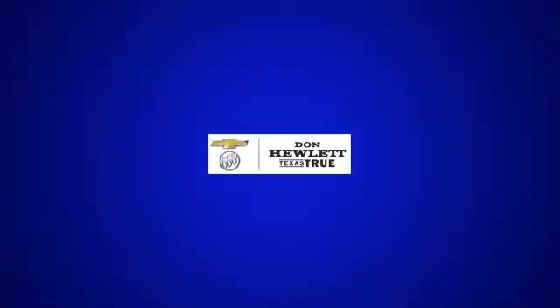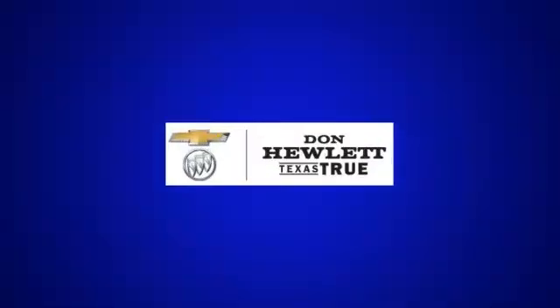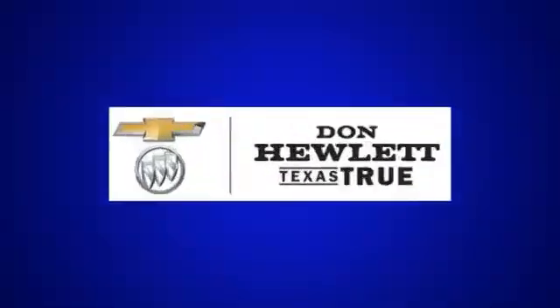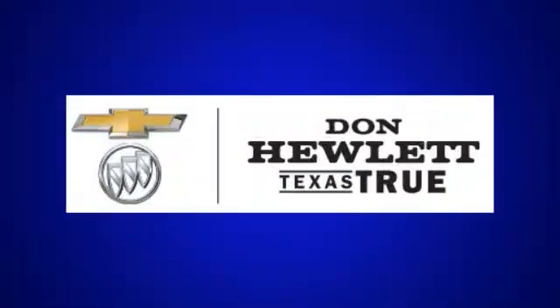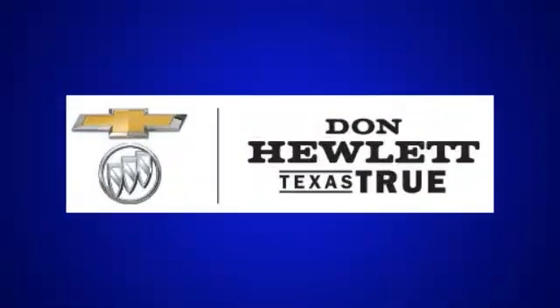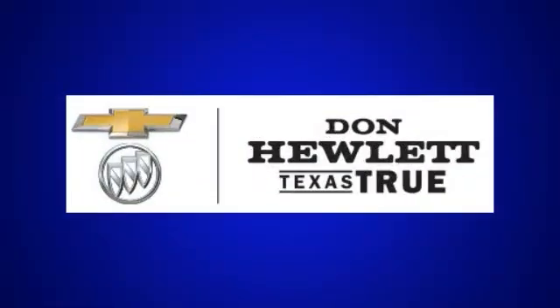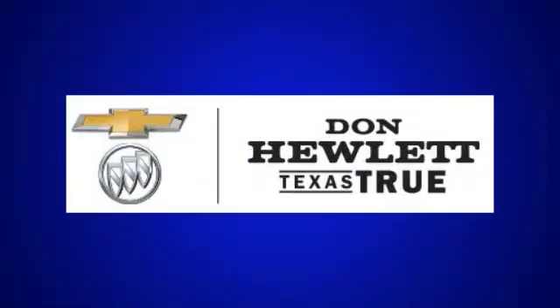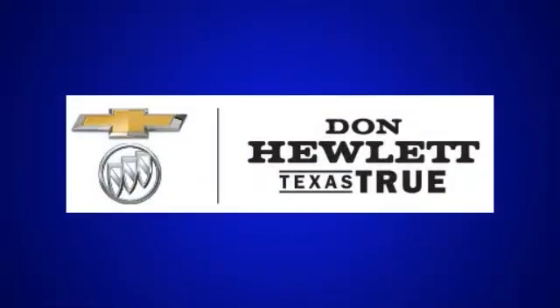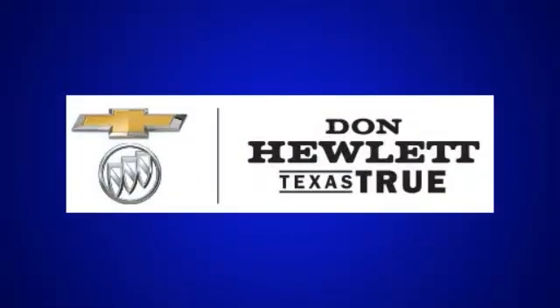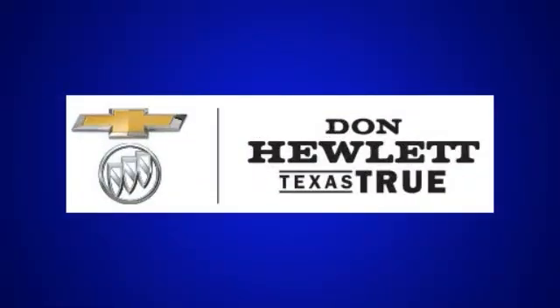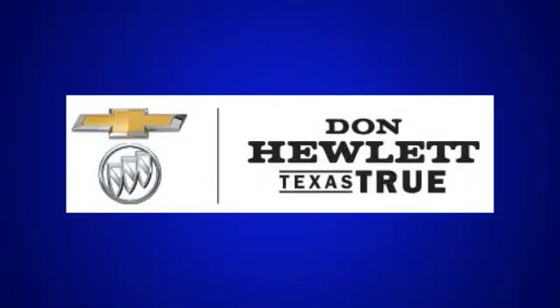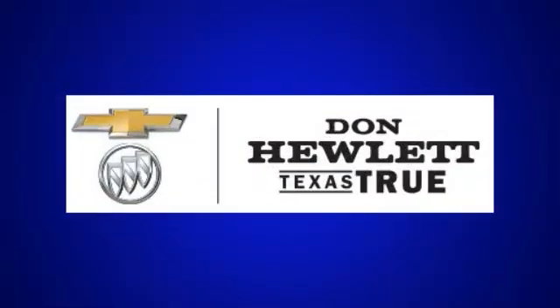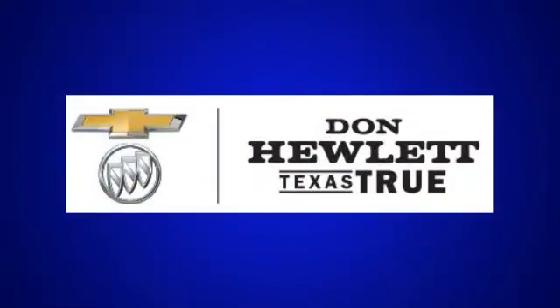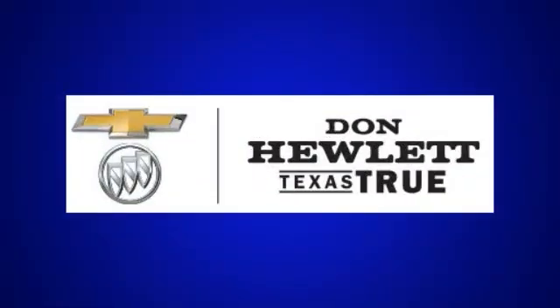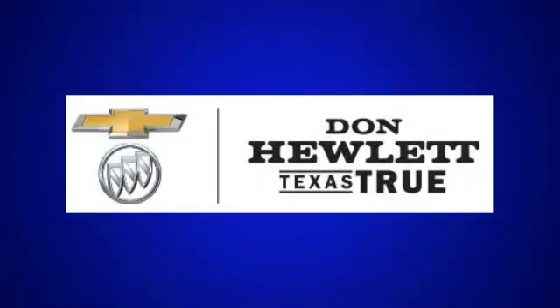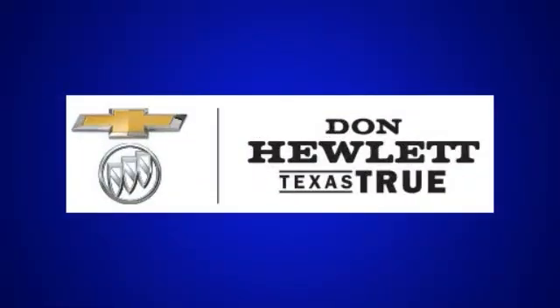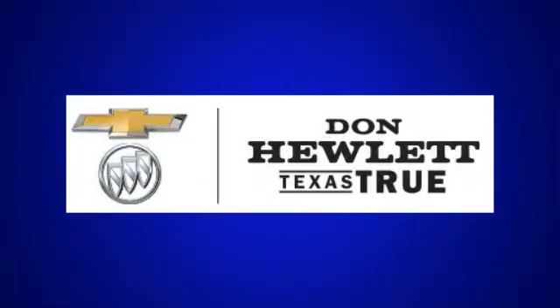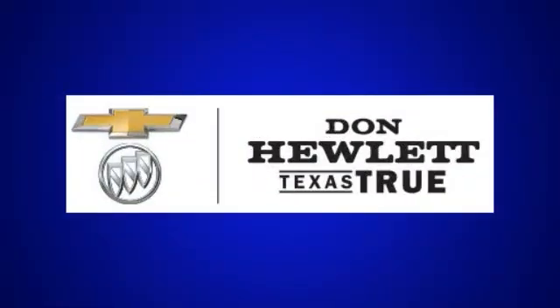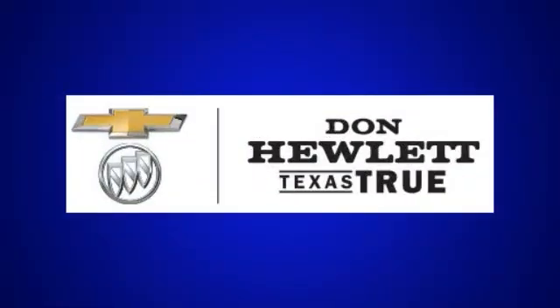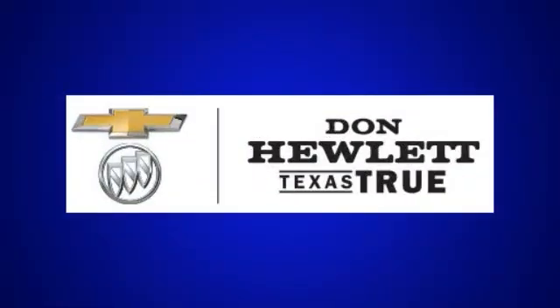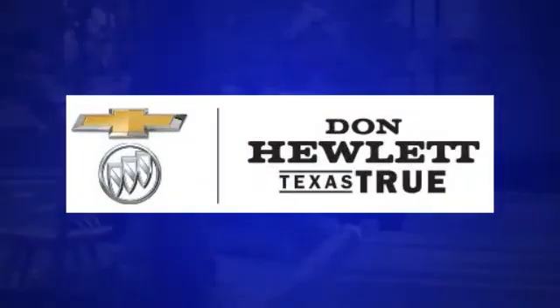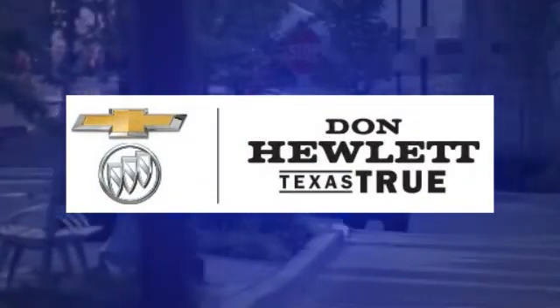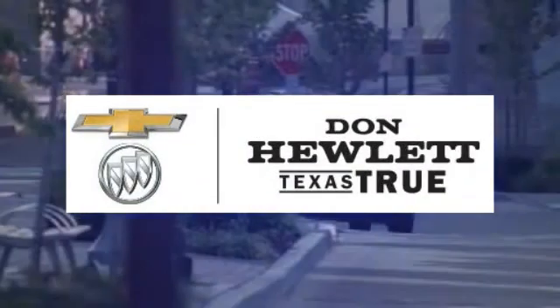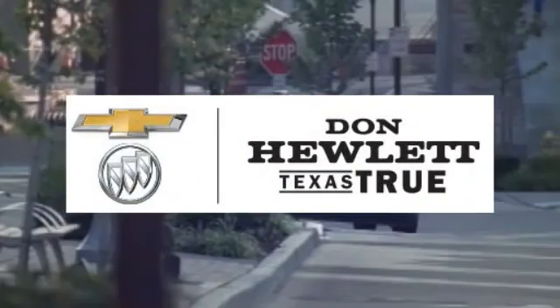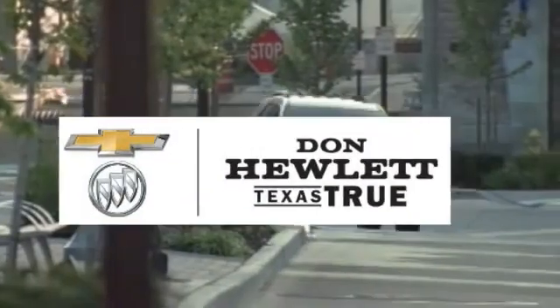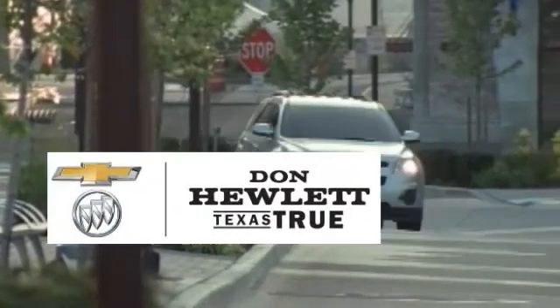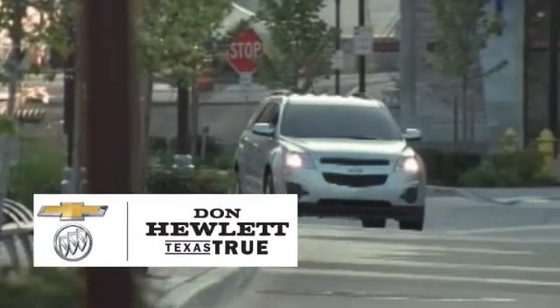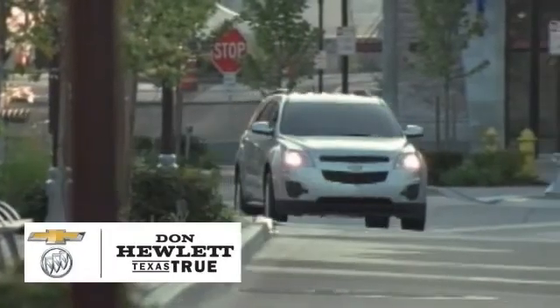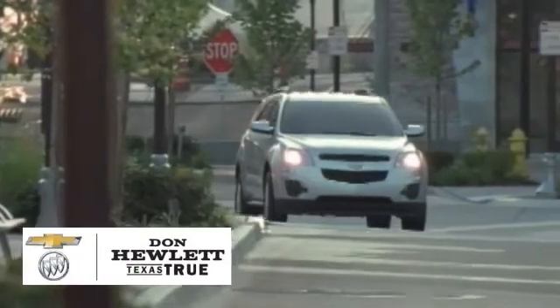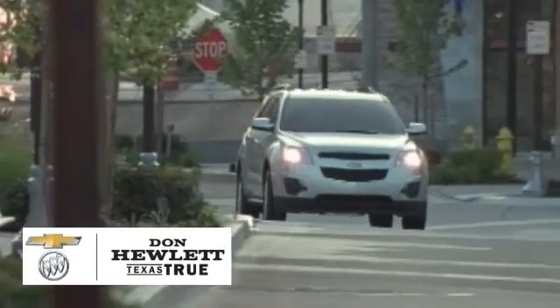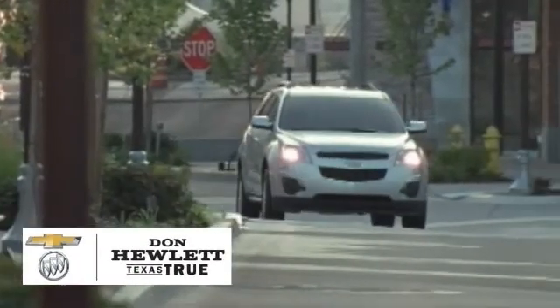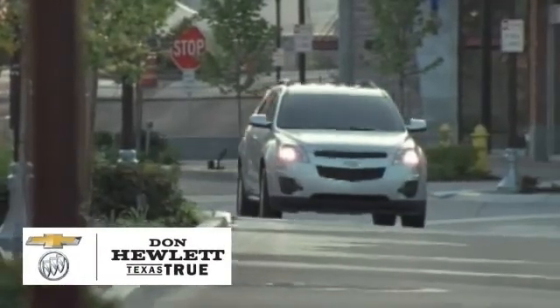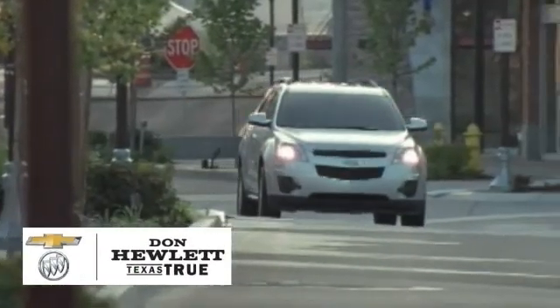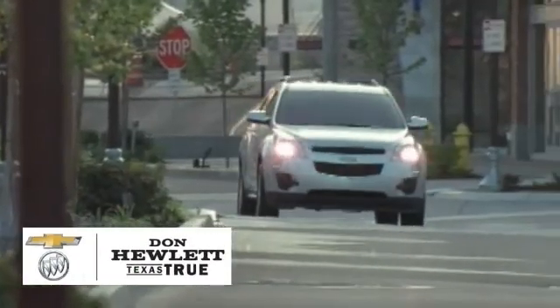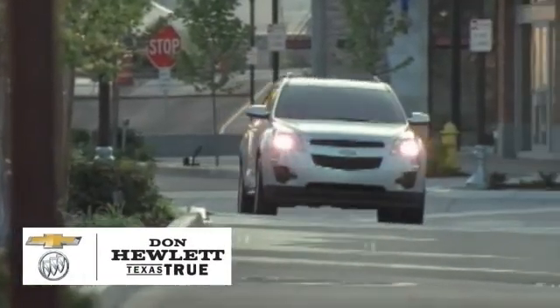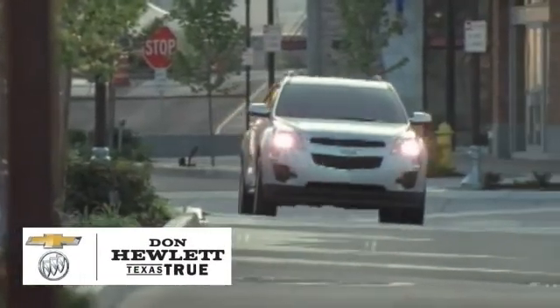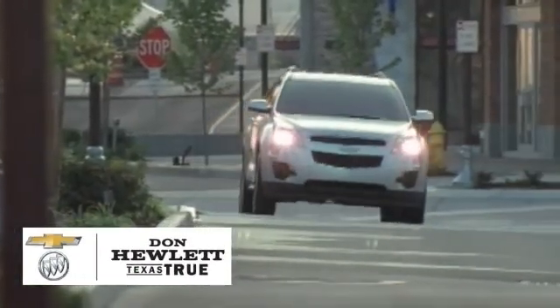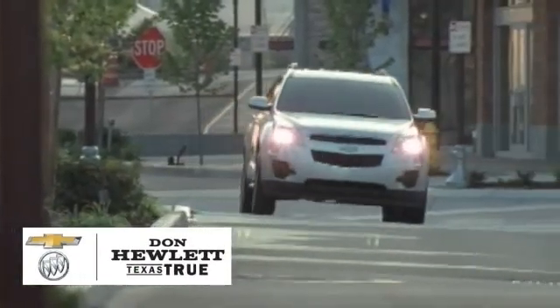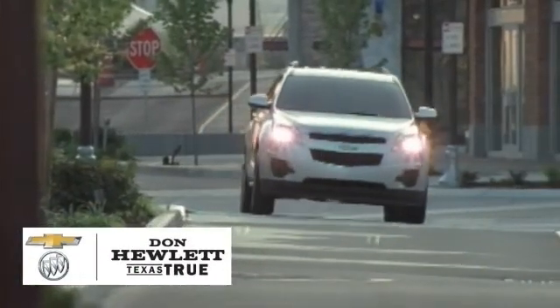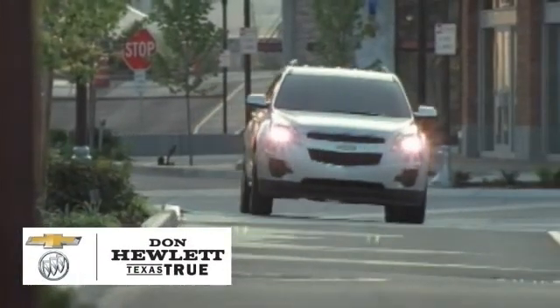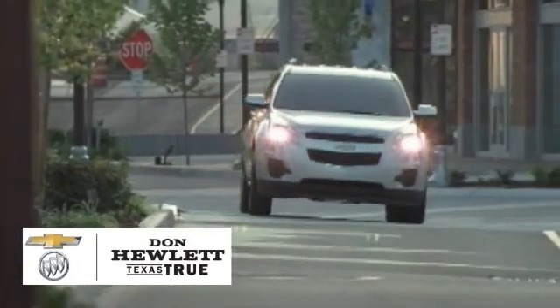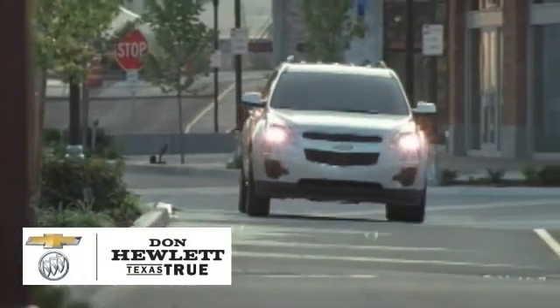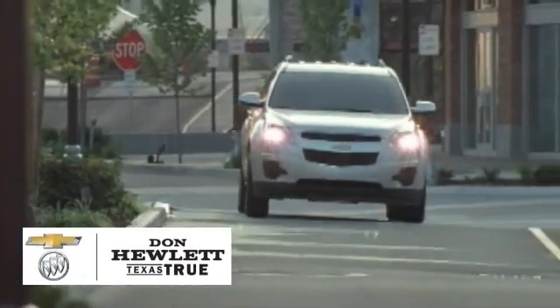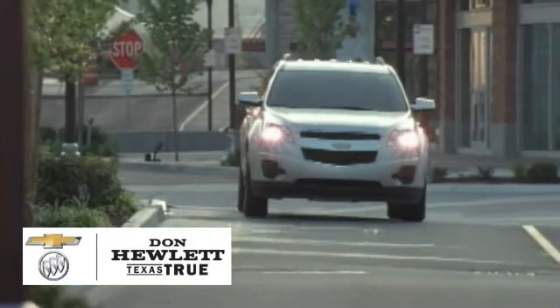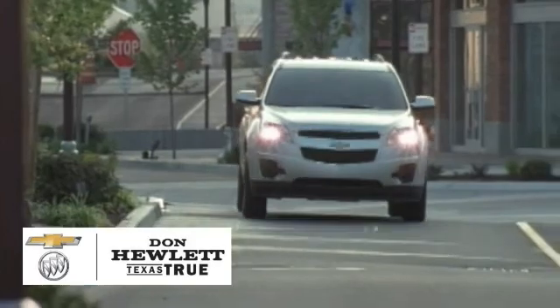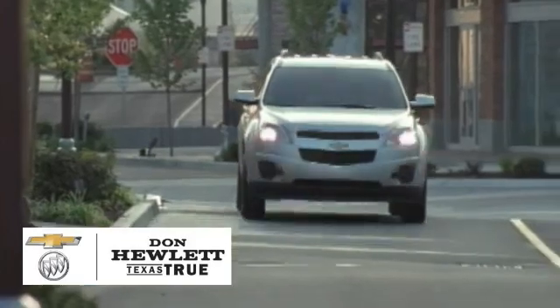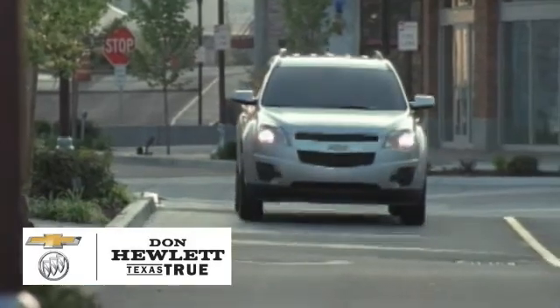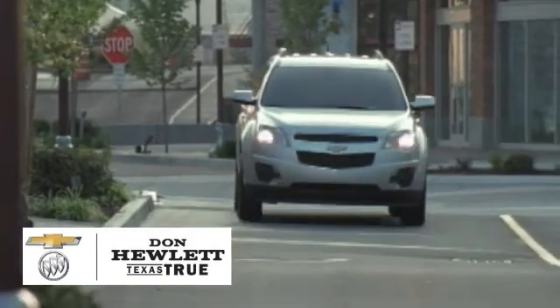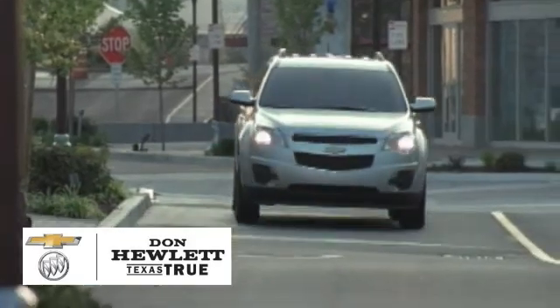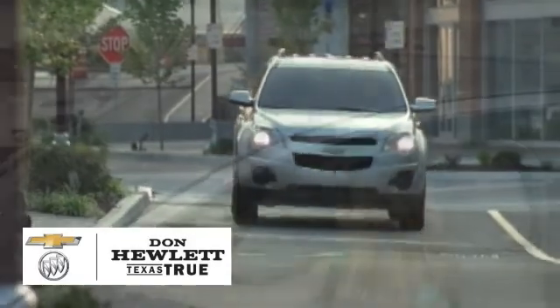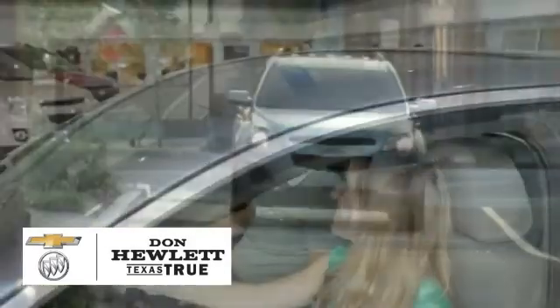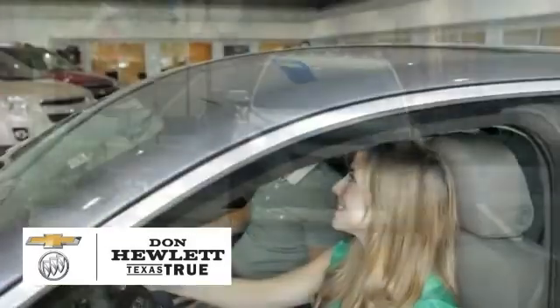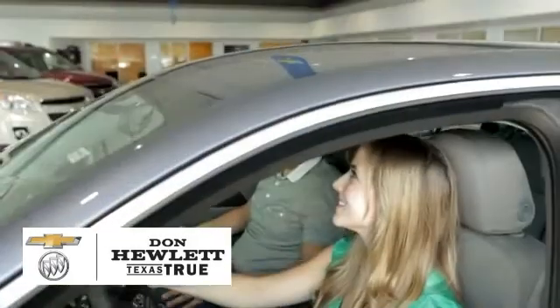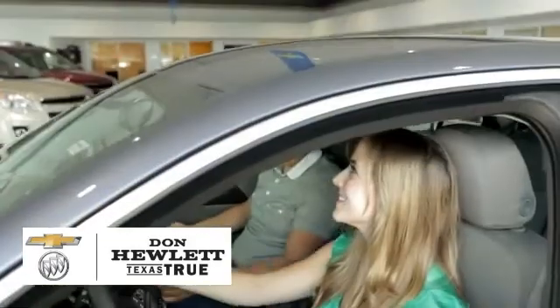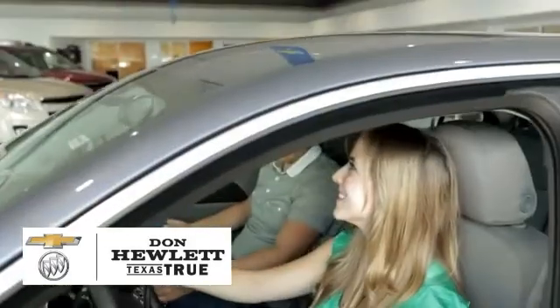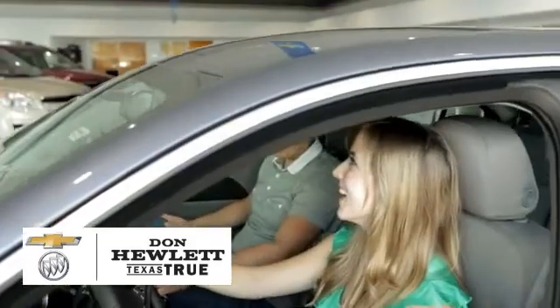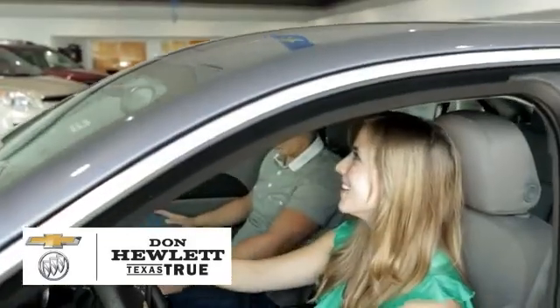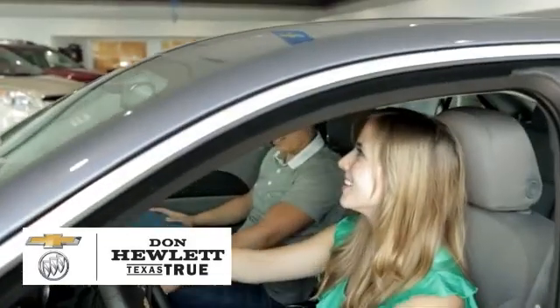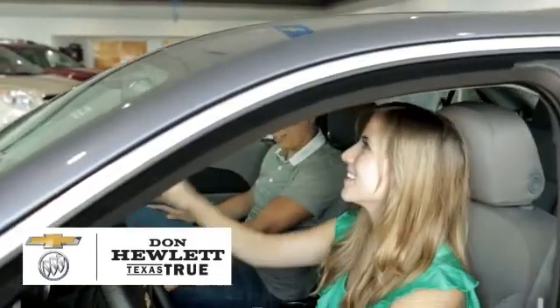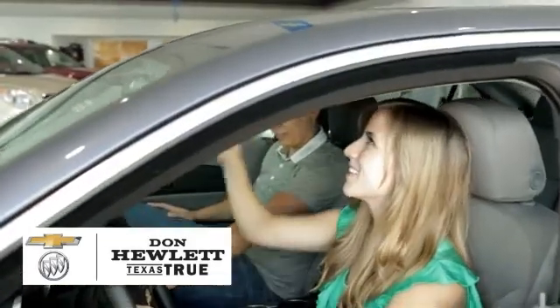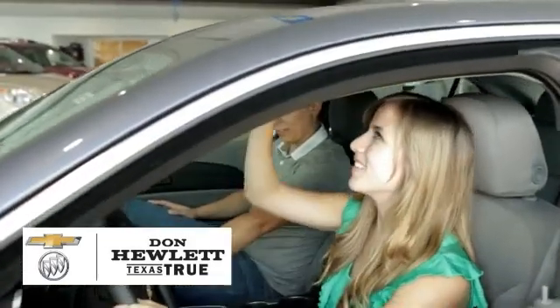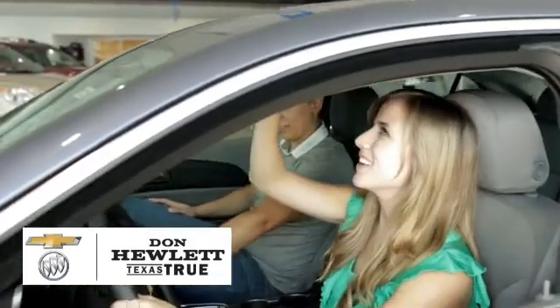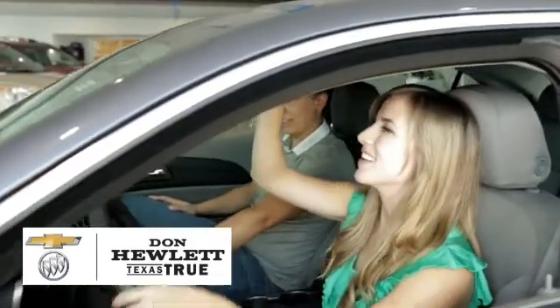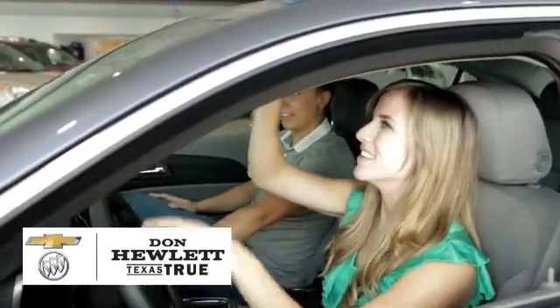At Don Hewlett Chevrolet Buick, we make it easy. Easy to research, easy to compare, and easy to shop and buy.